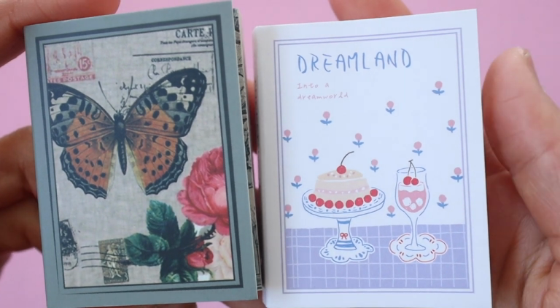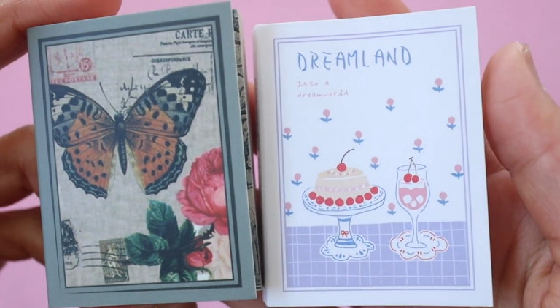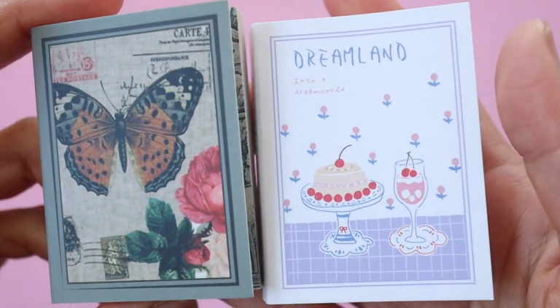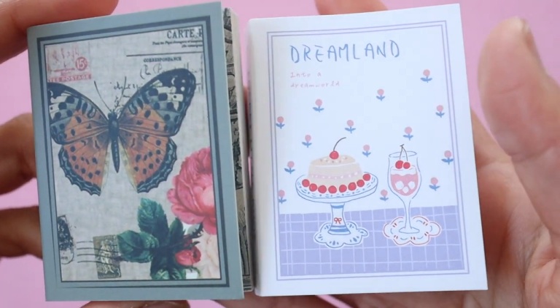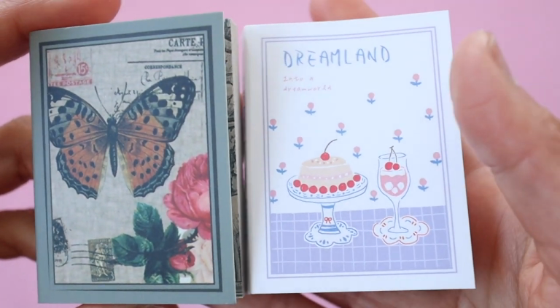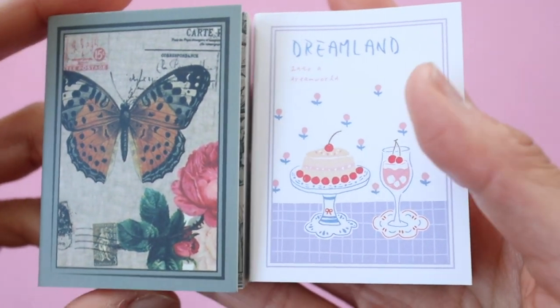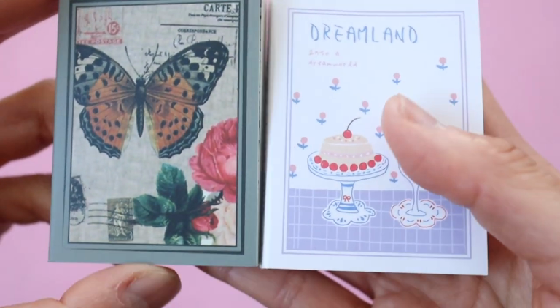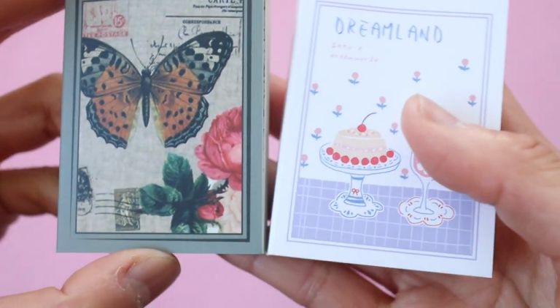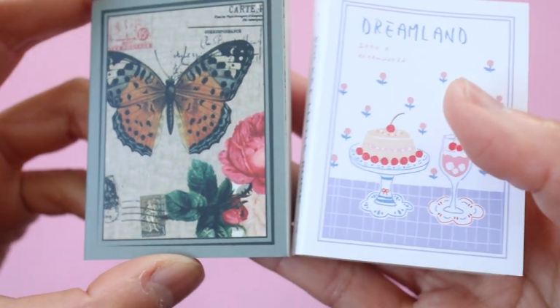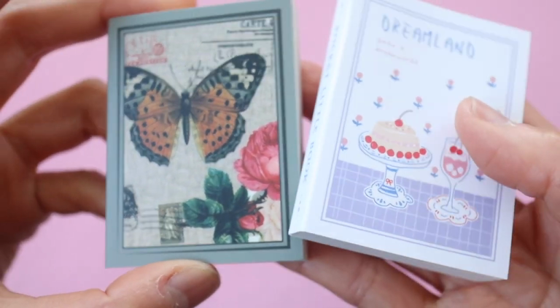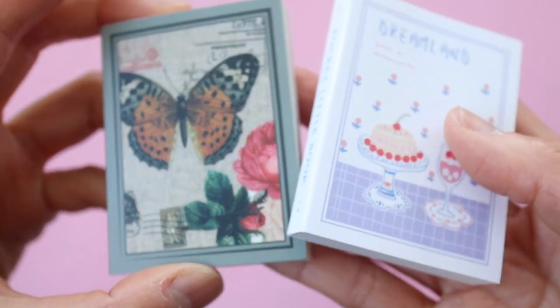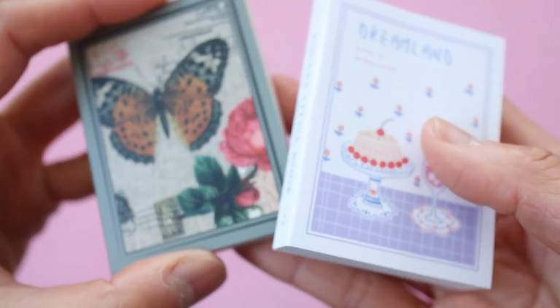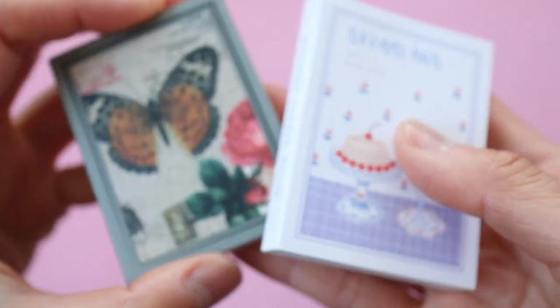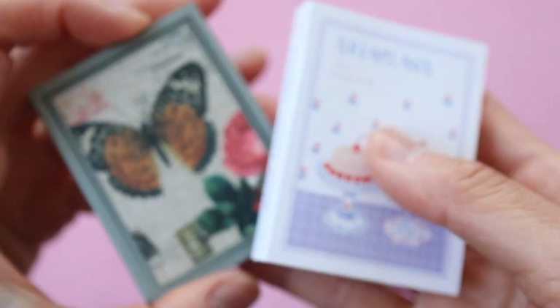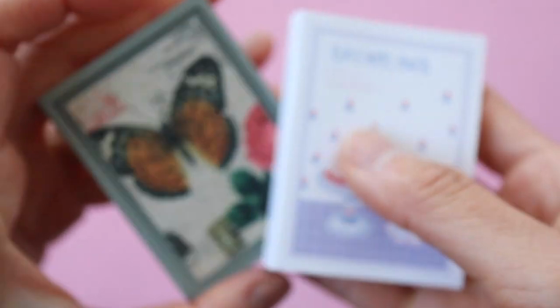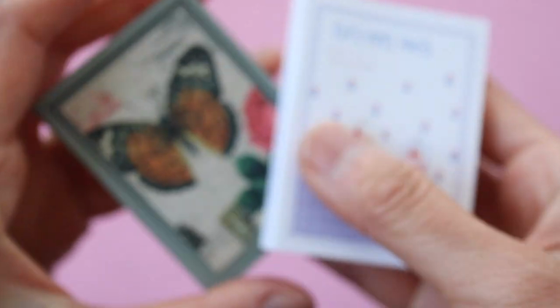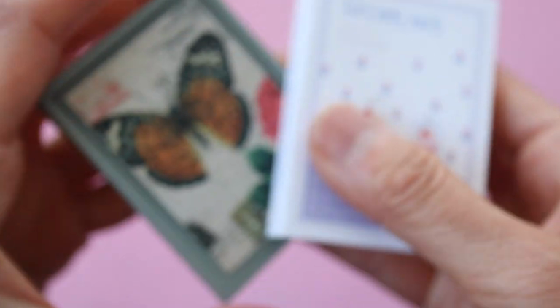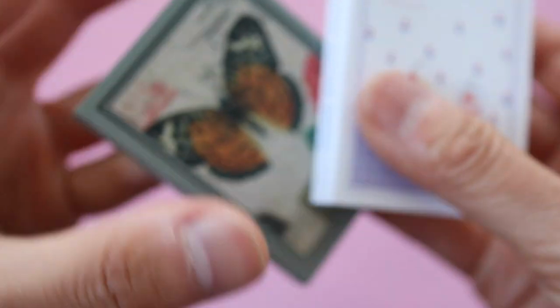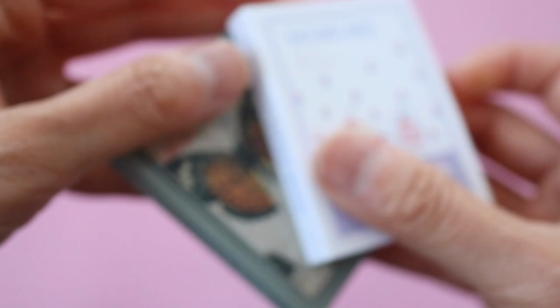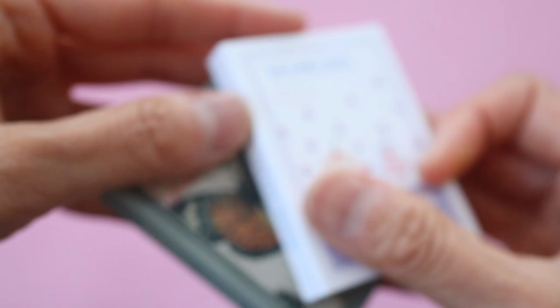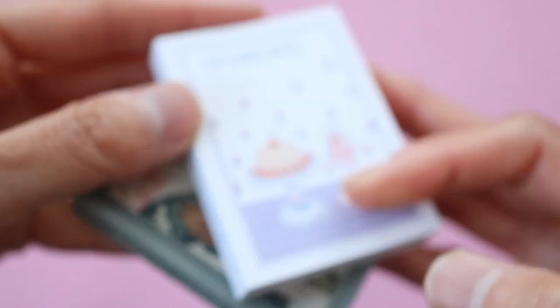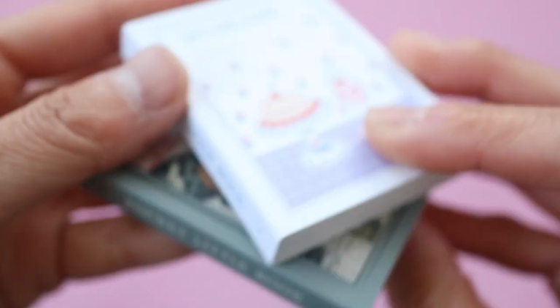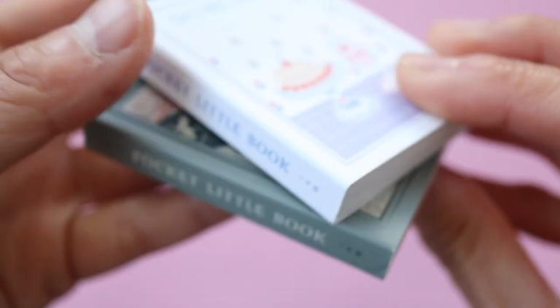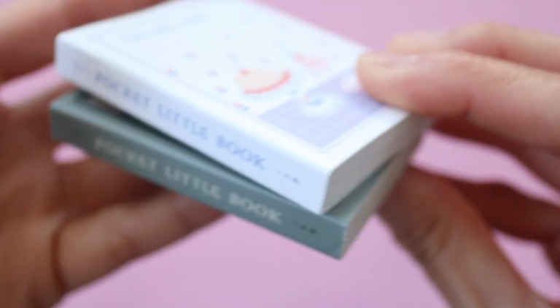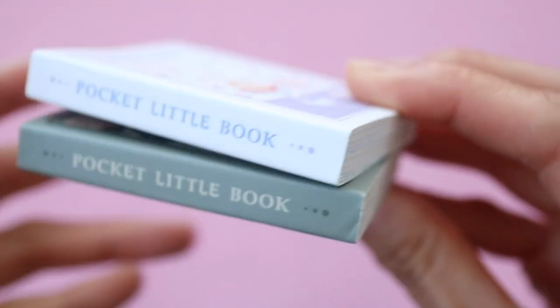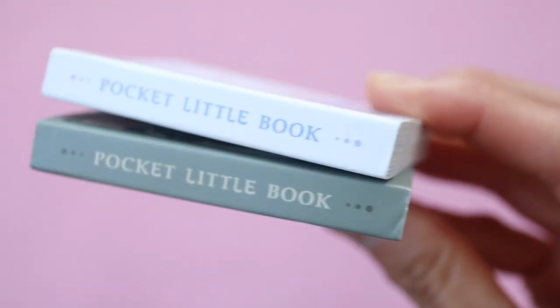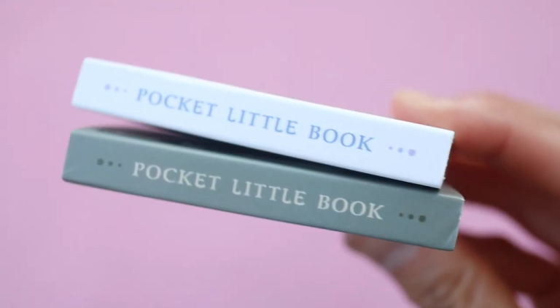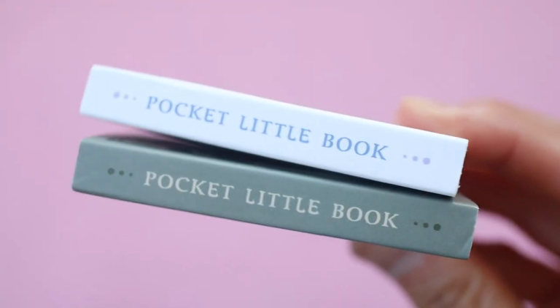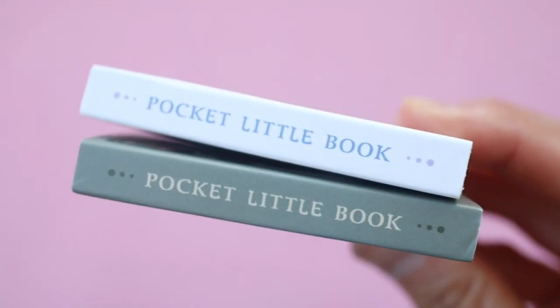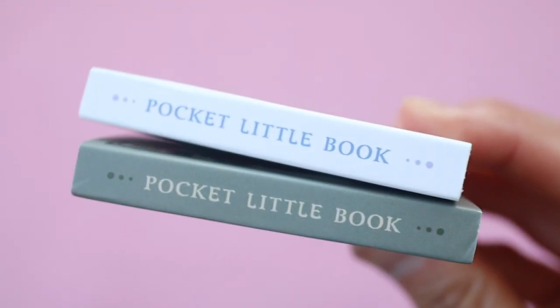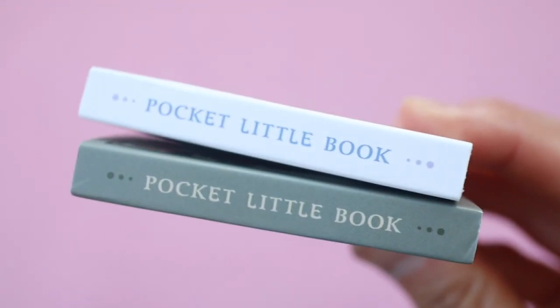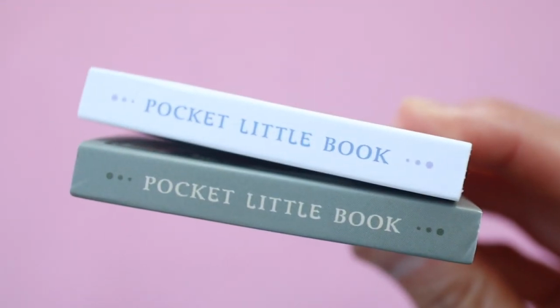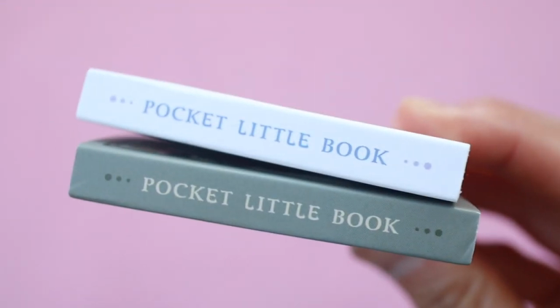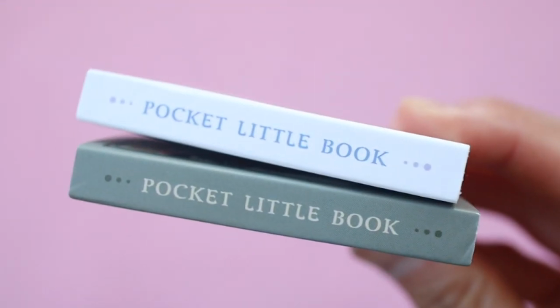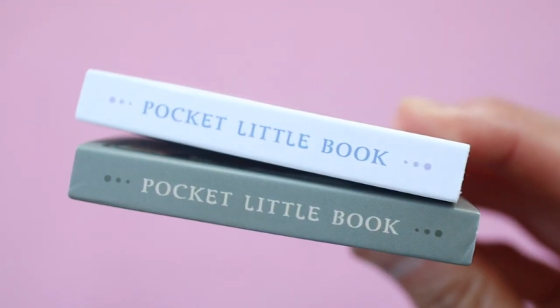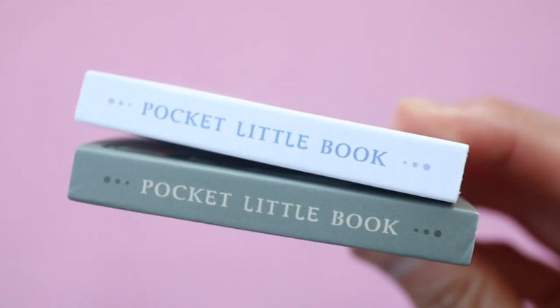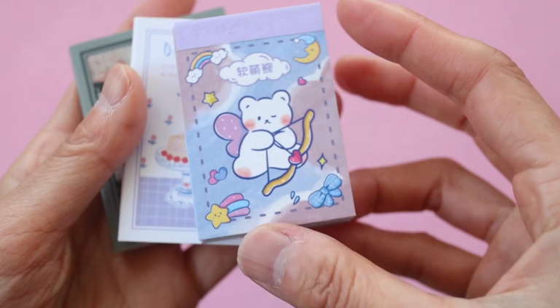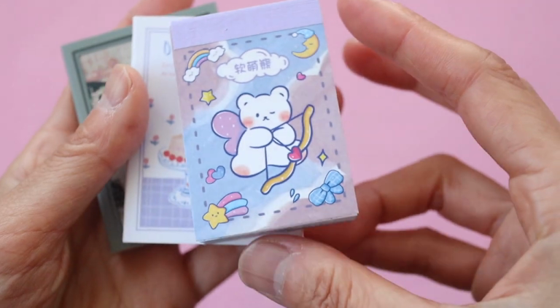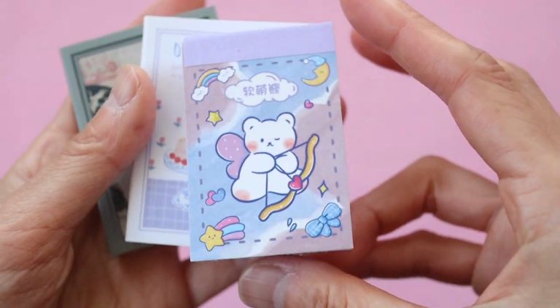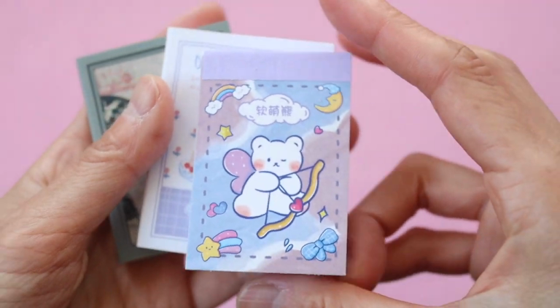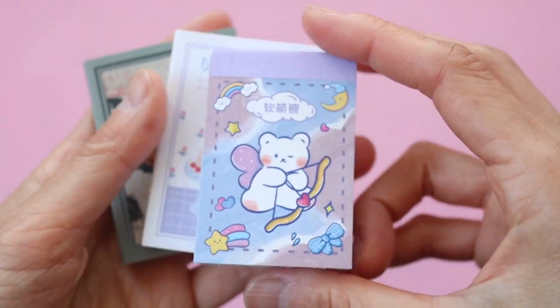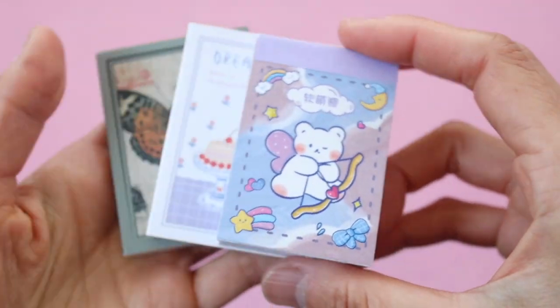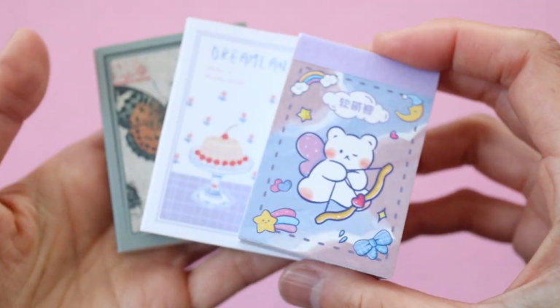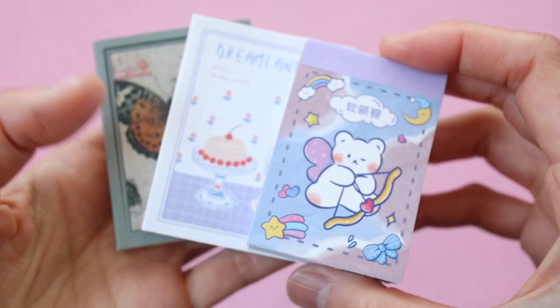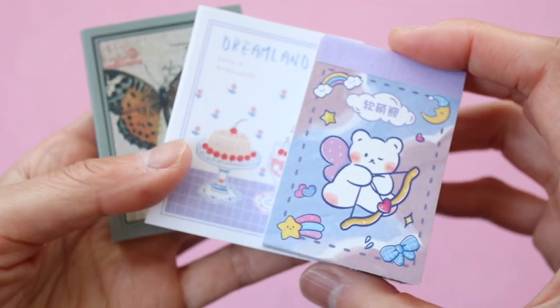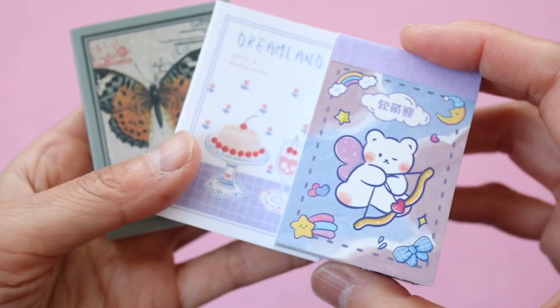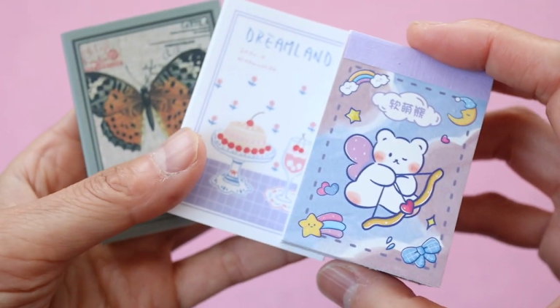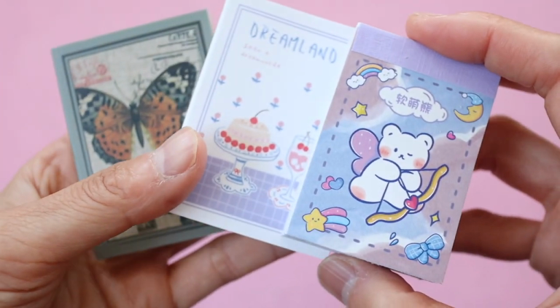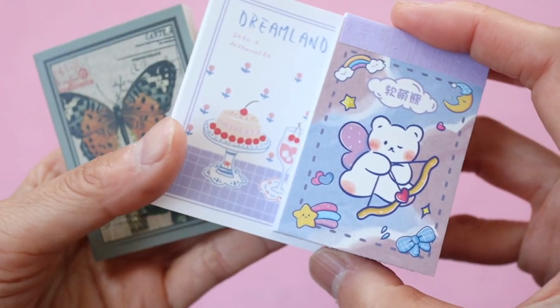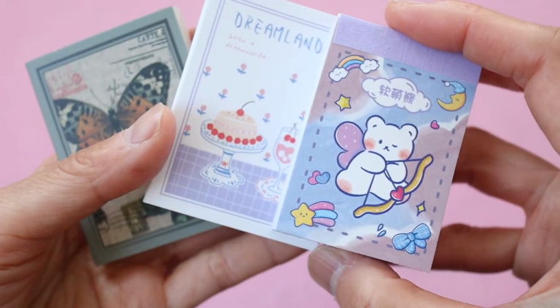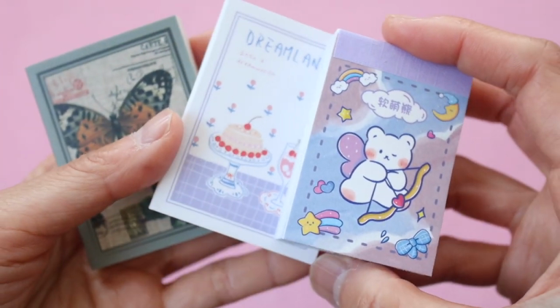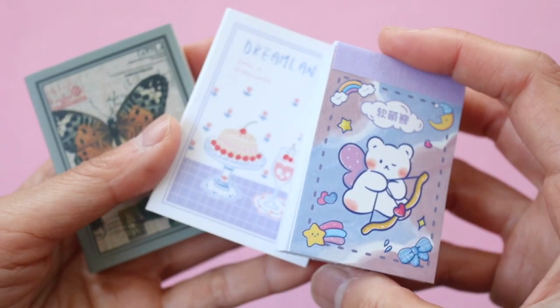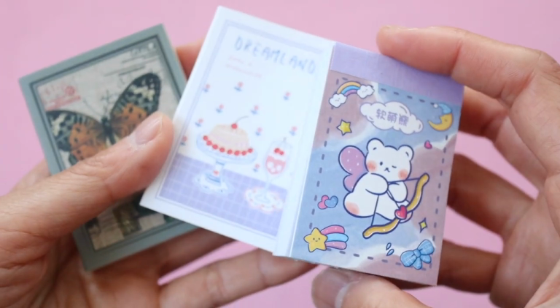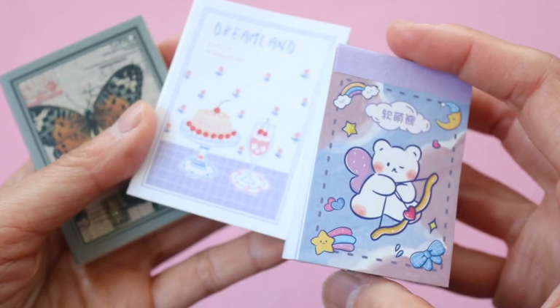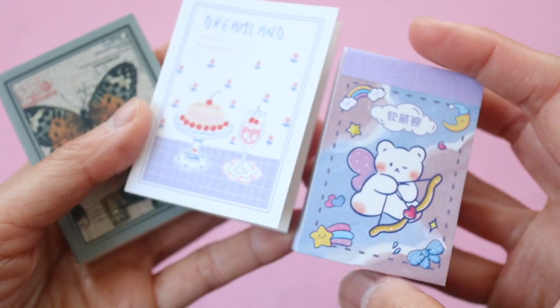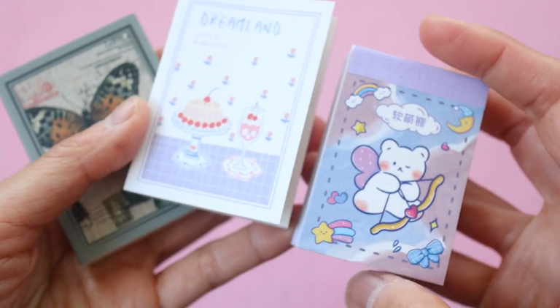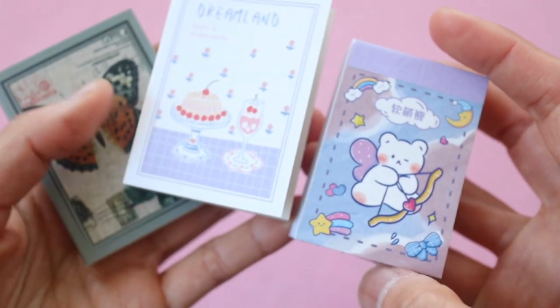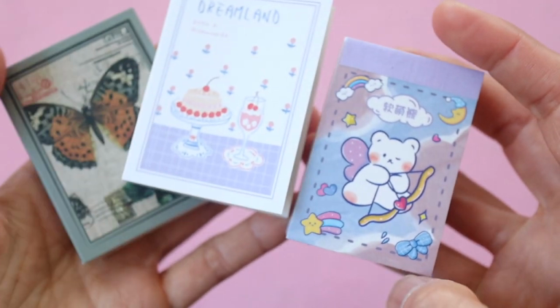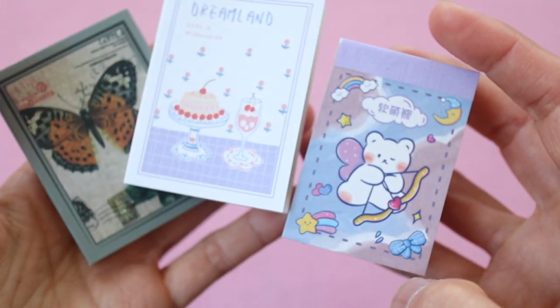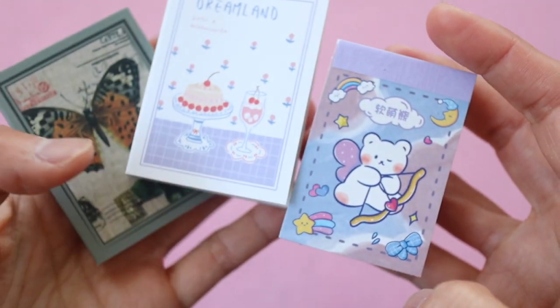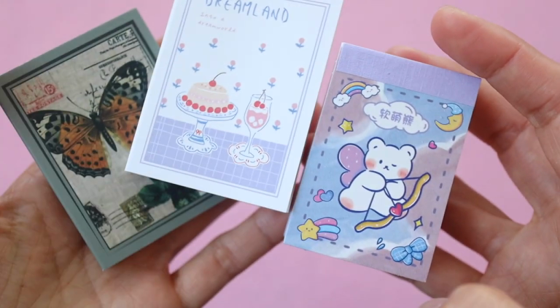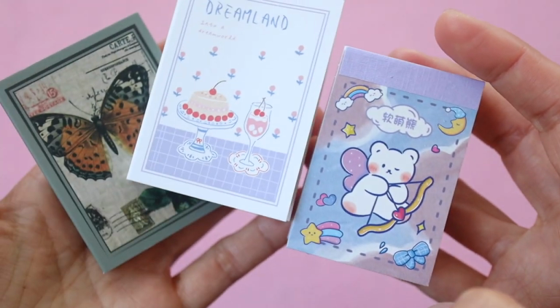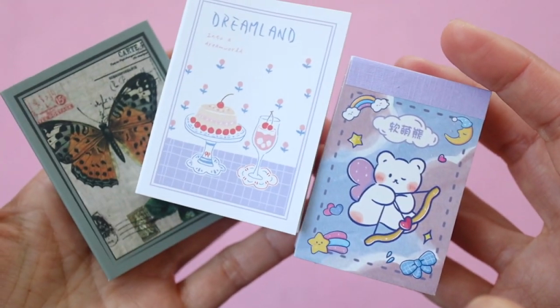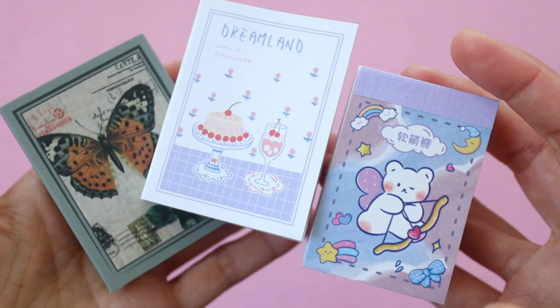I kind of like this pocketbook format better than the notepad format, but I think the bear design is my favorite.